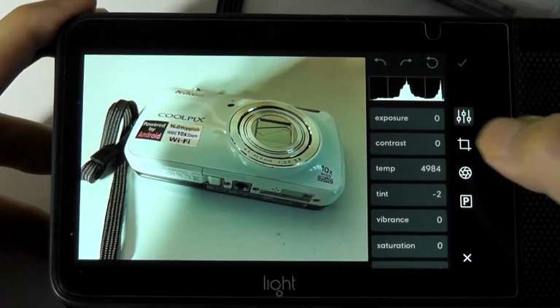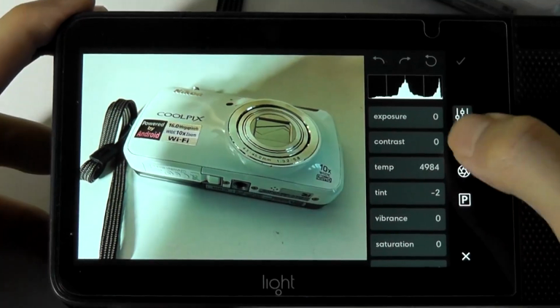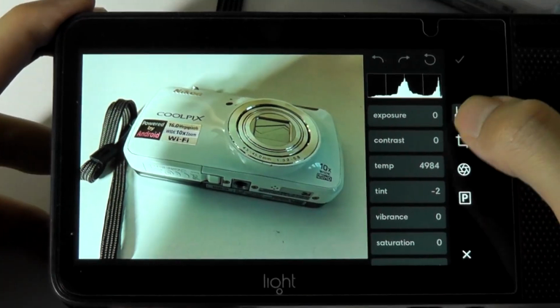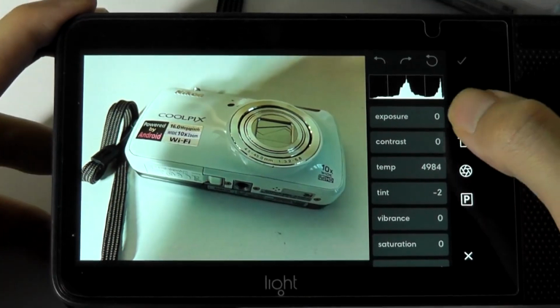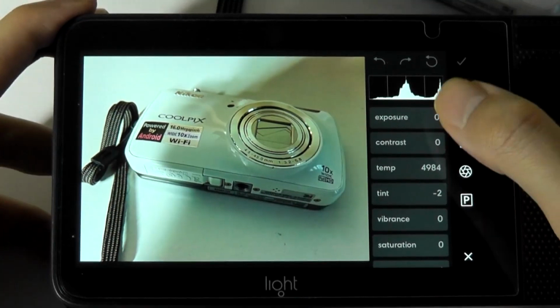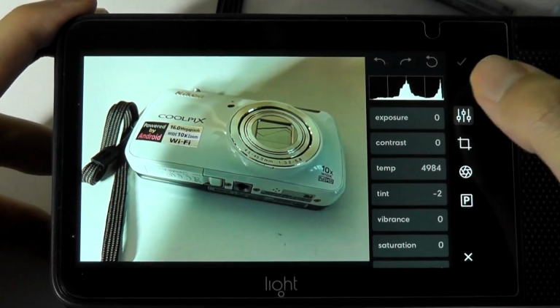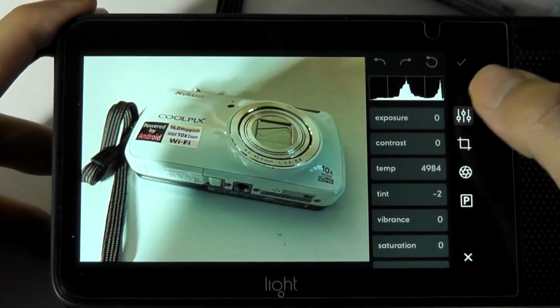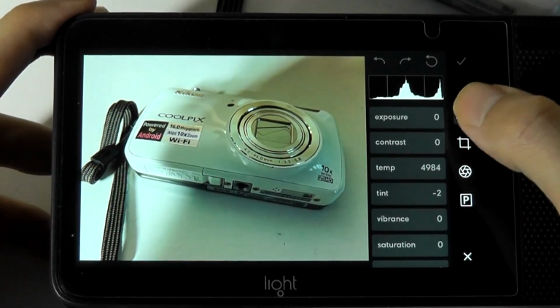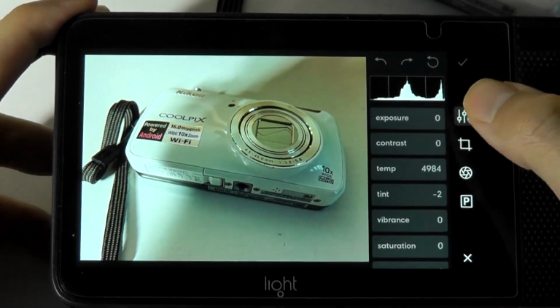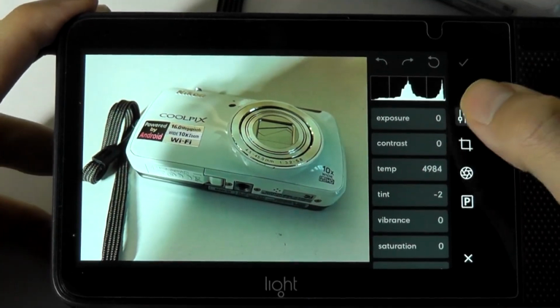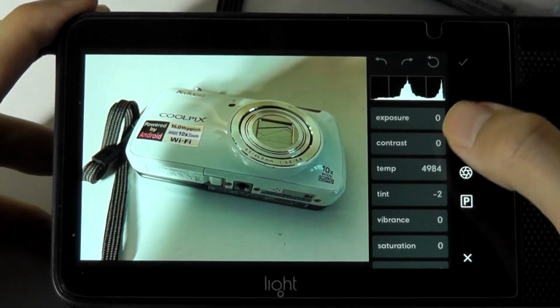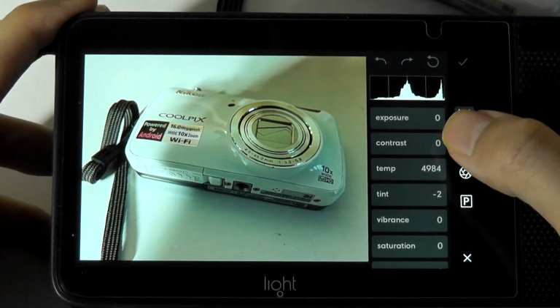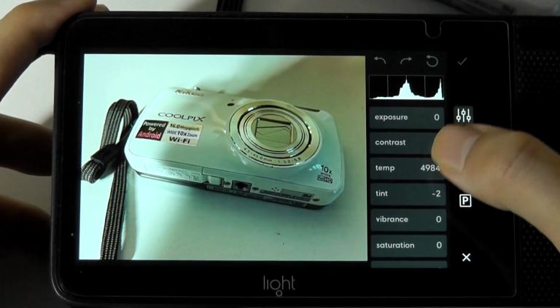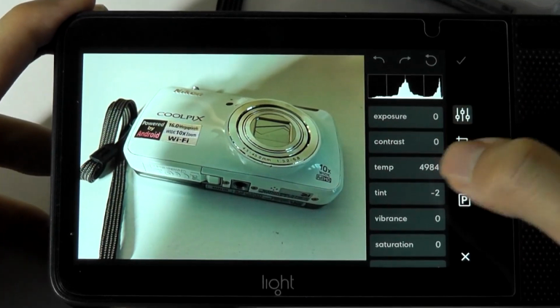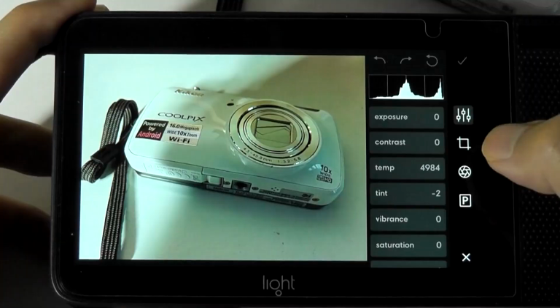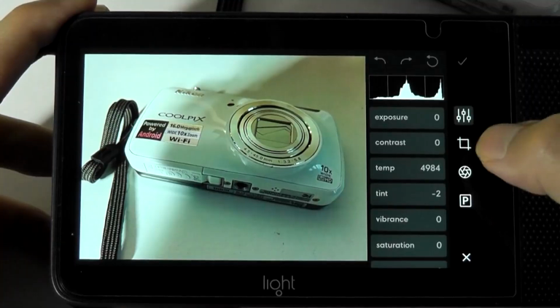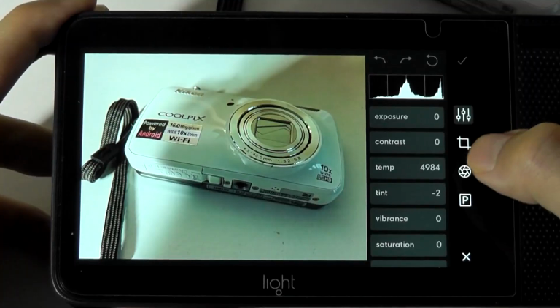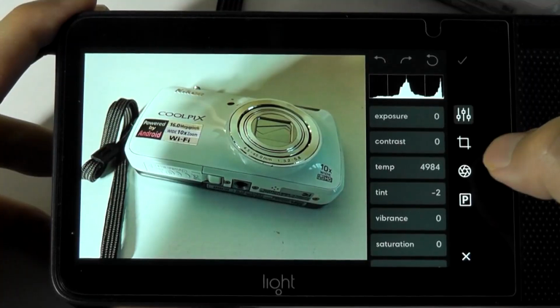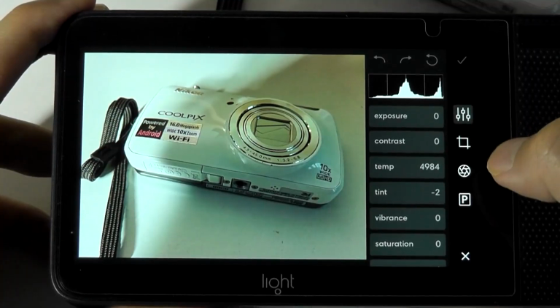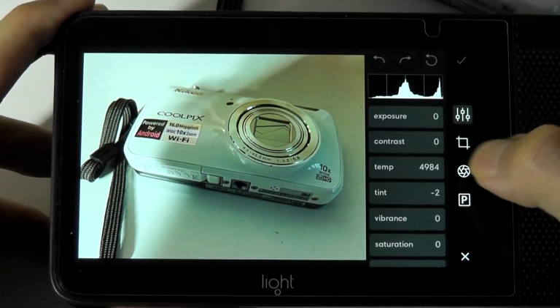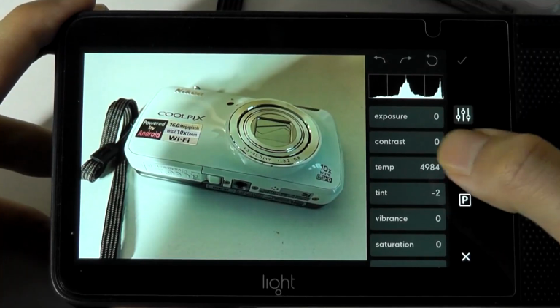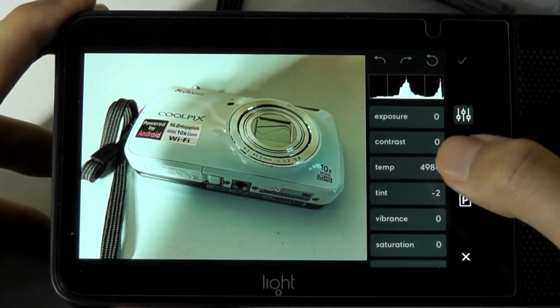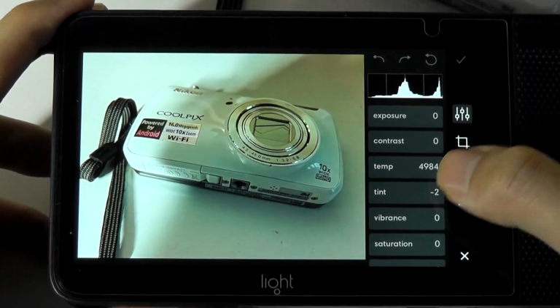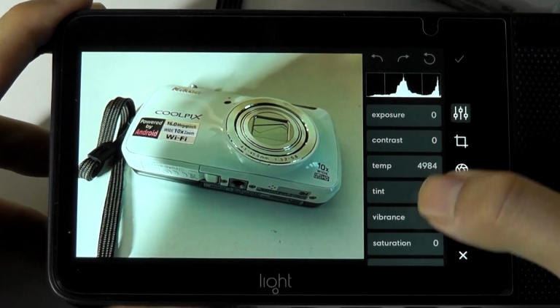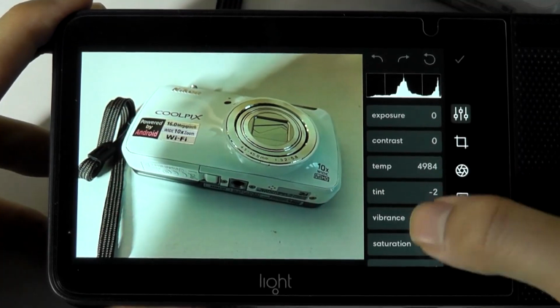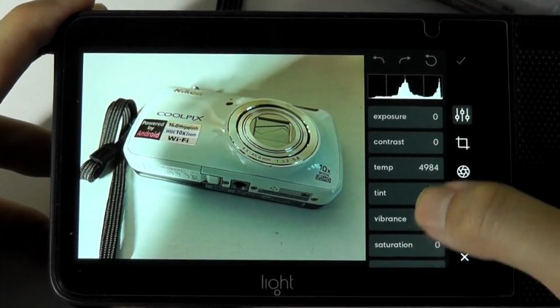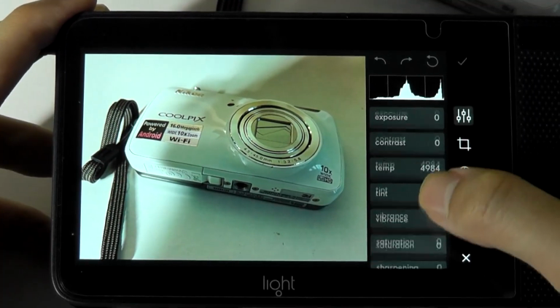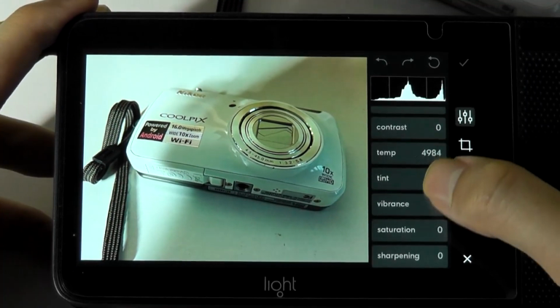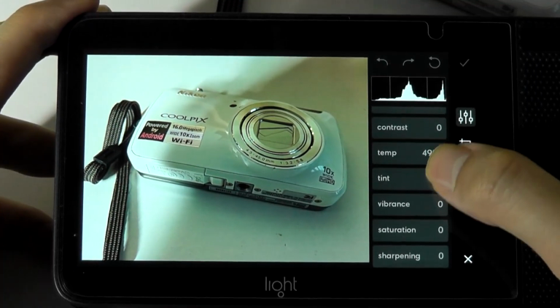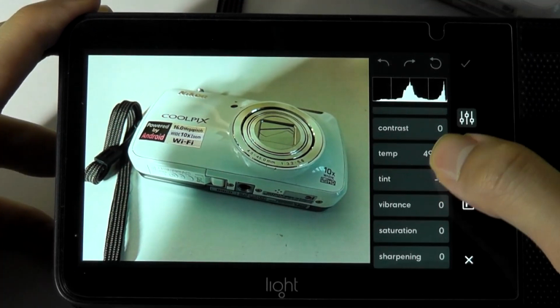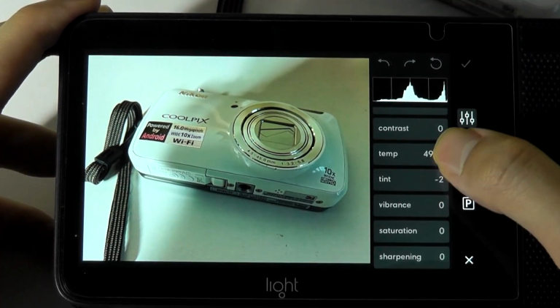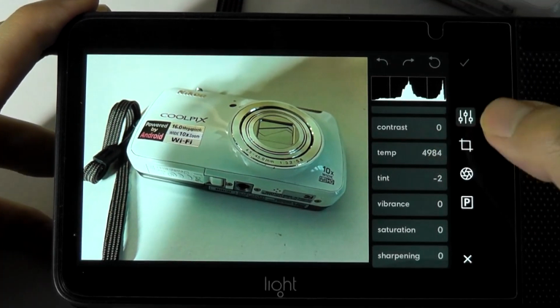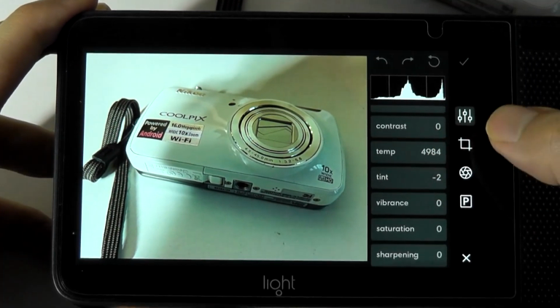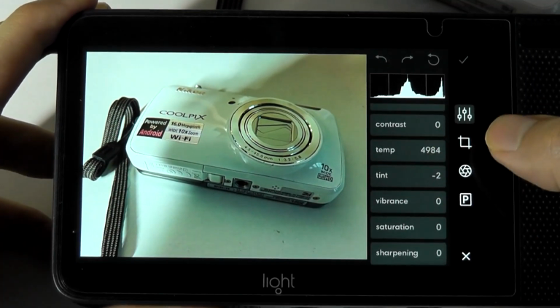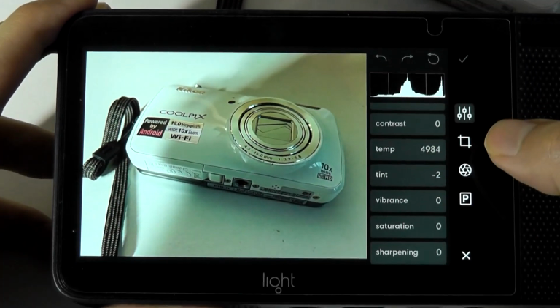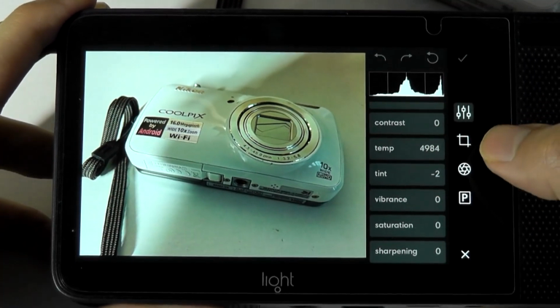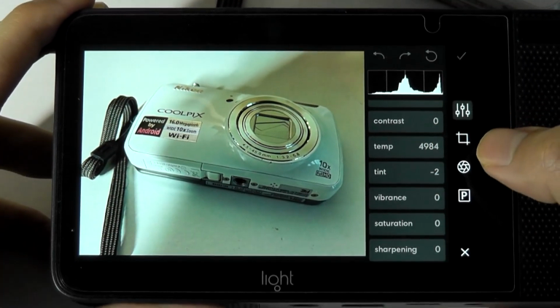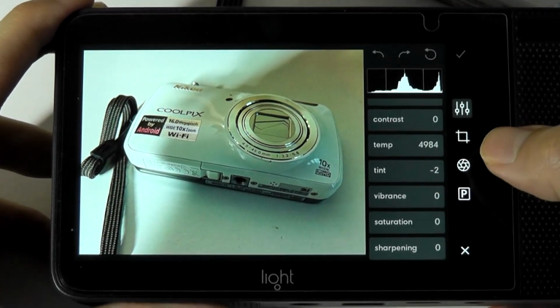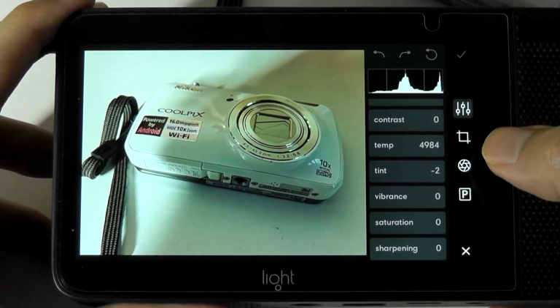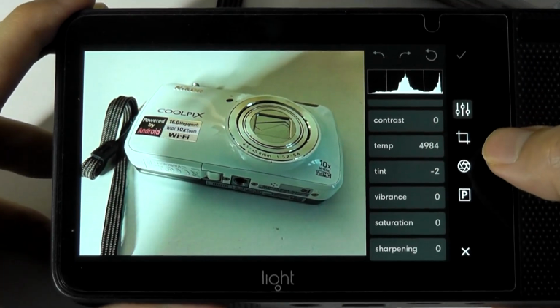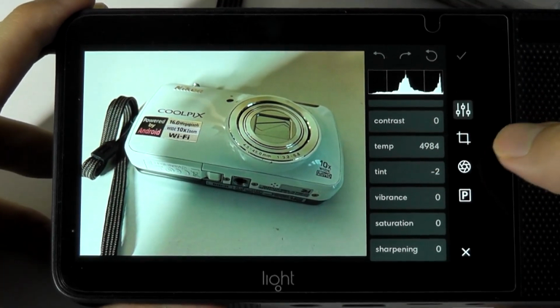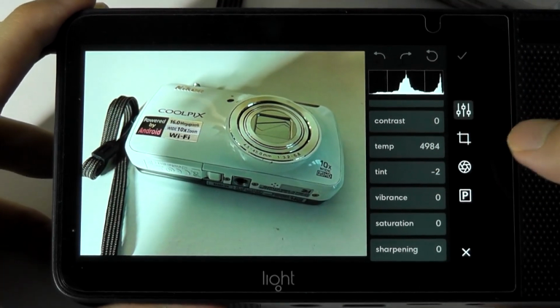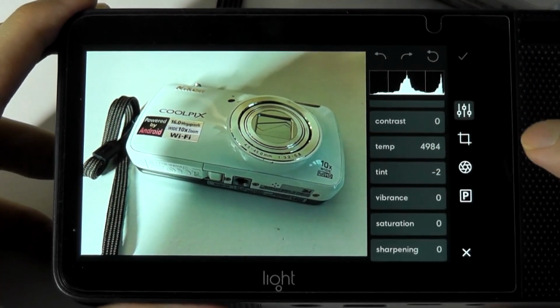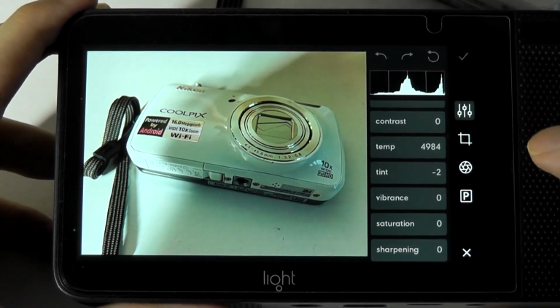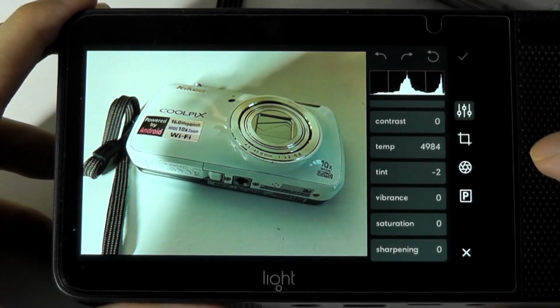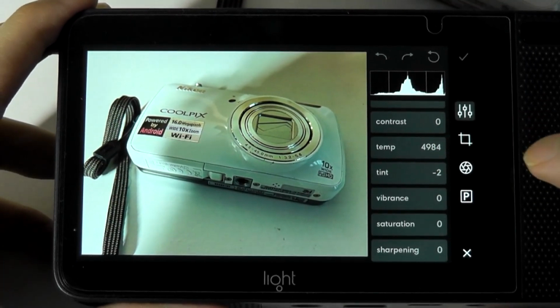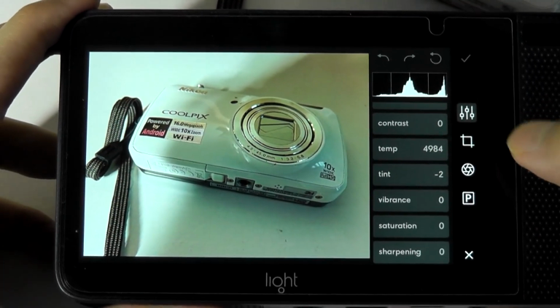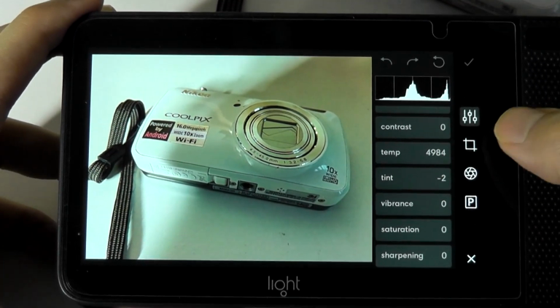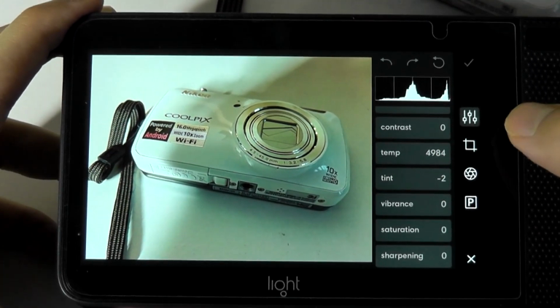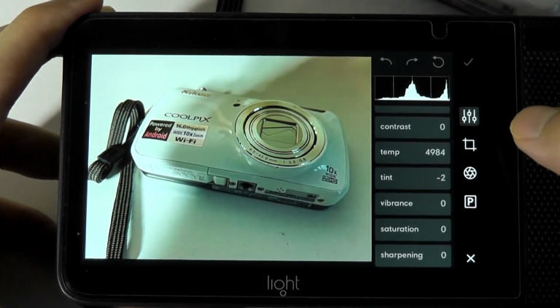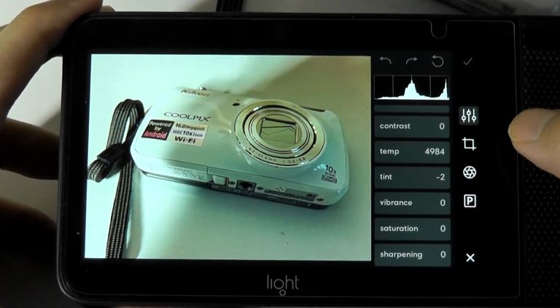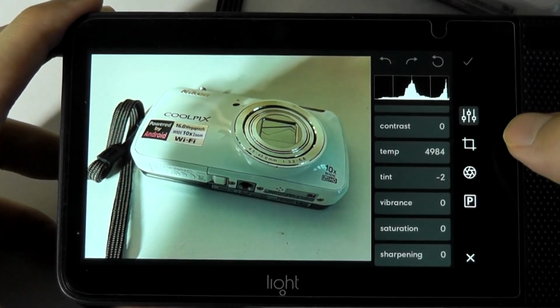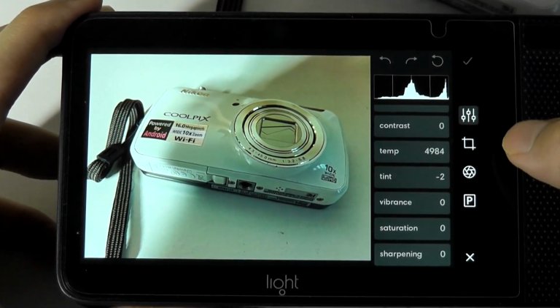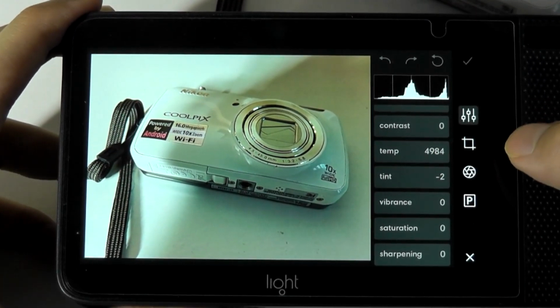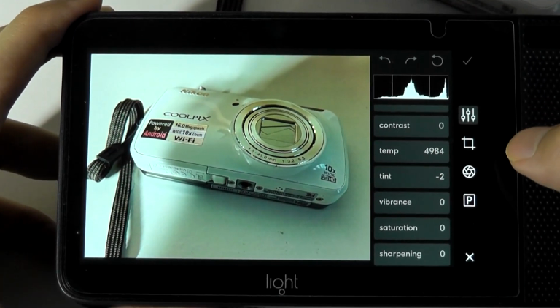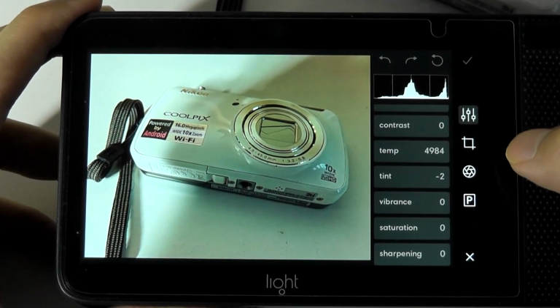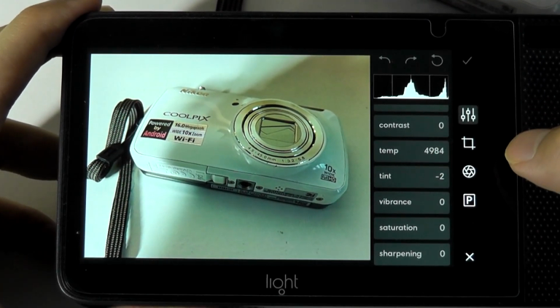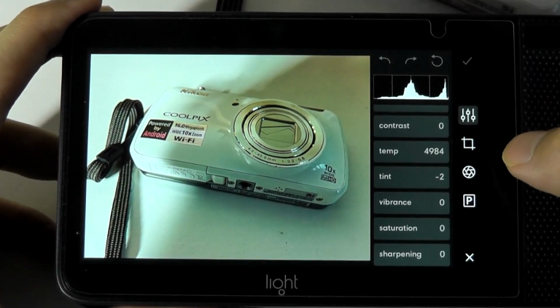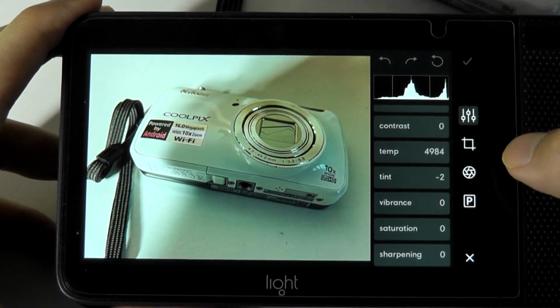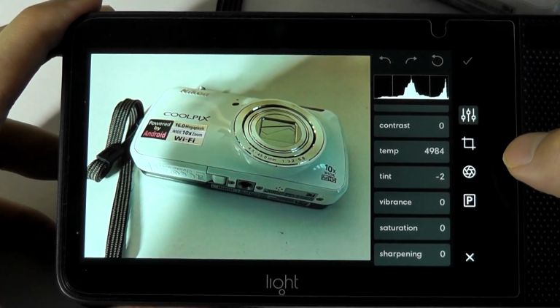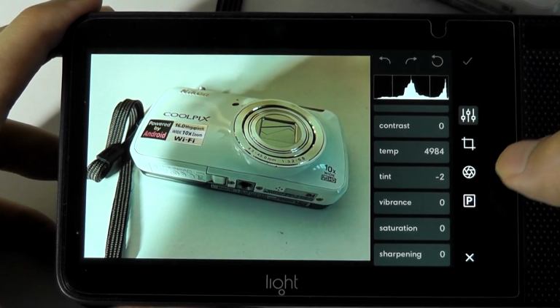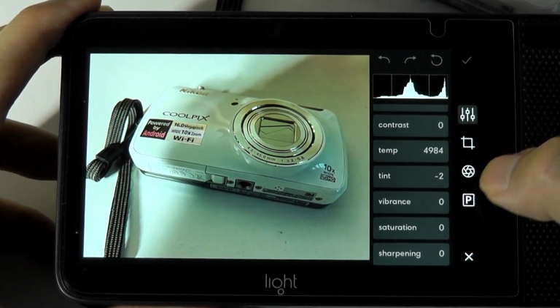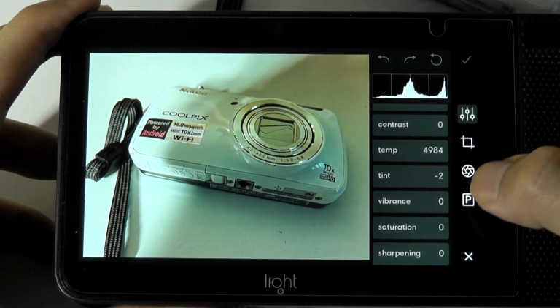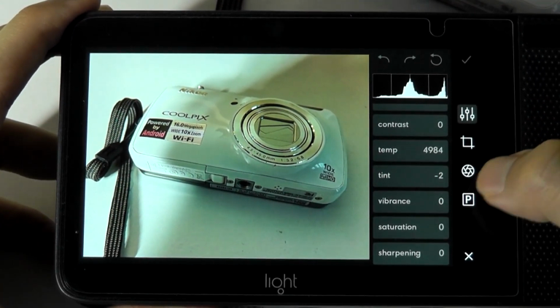So for example, you can change the exposure, contrast, color temperature, vibrance, saturation, and sharpness of the image — all adjustable in the on-camera editing interface.